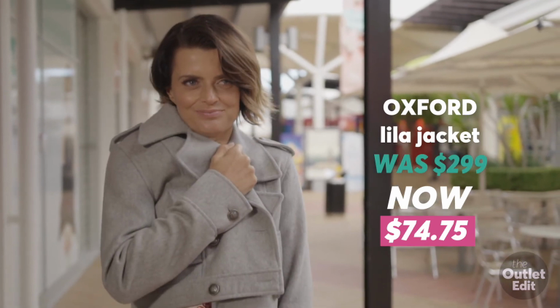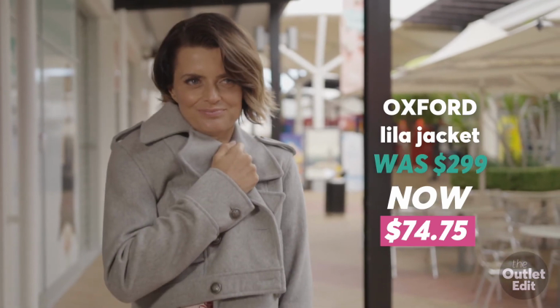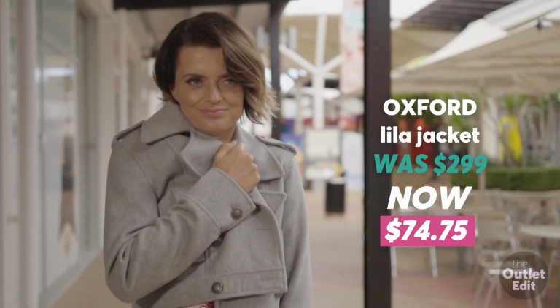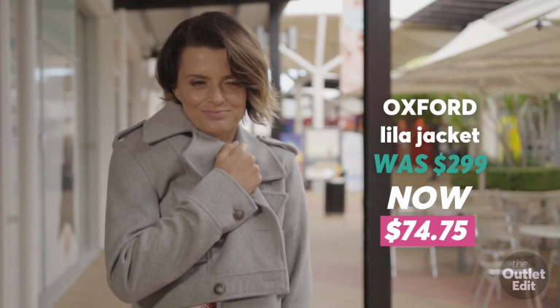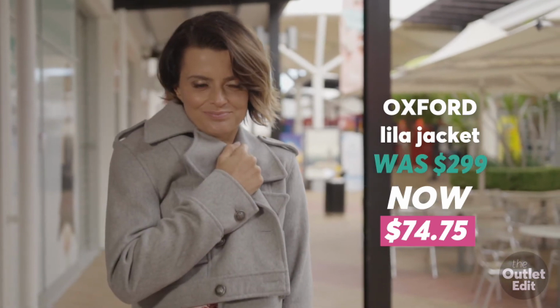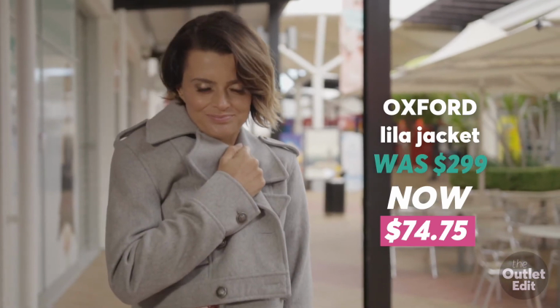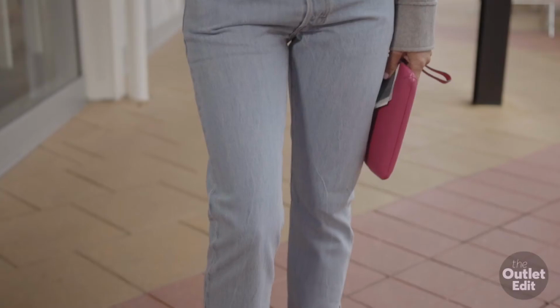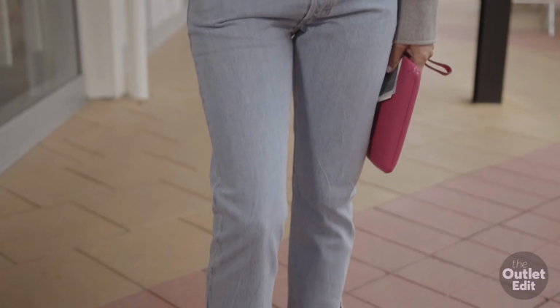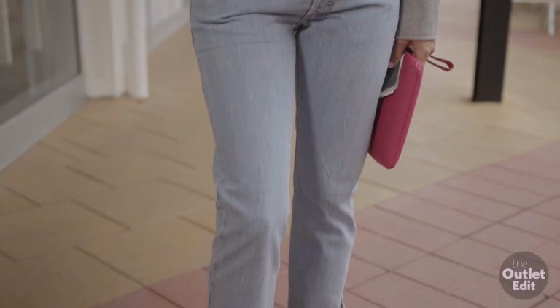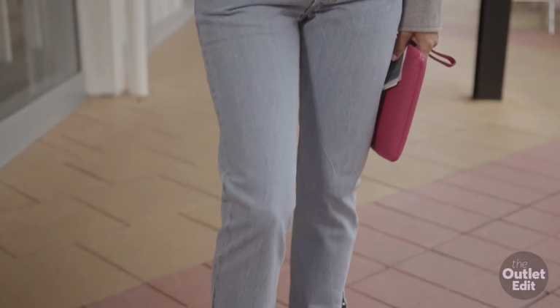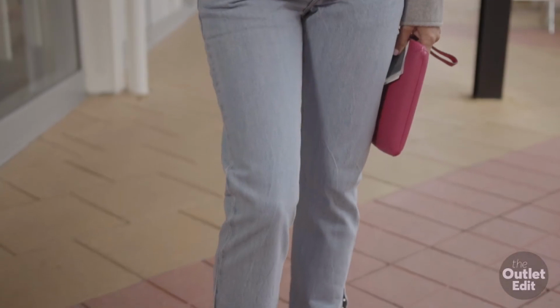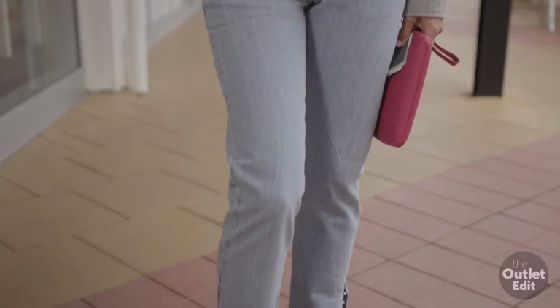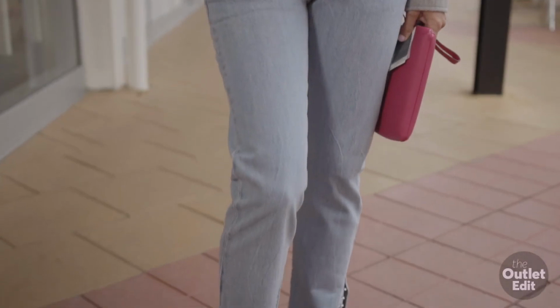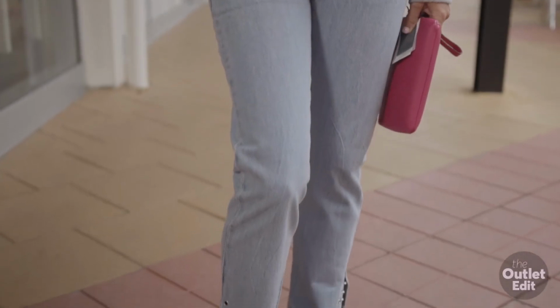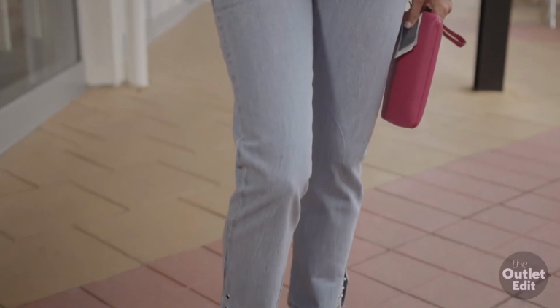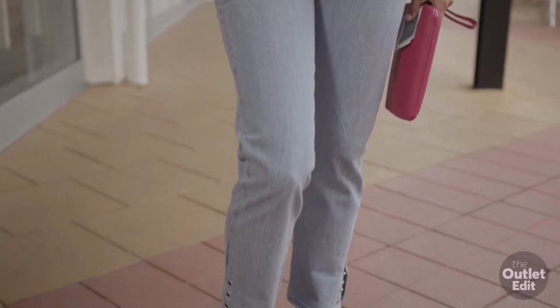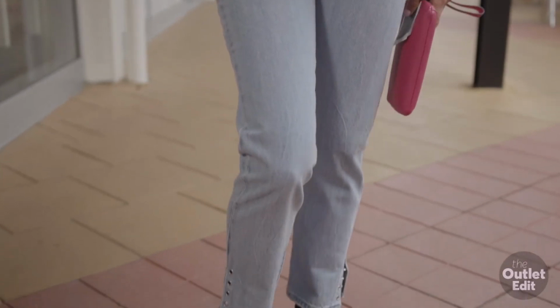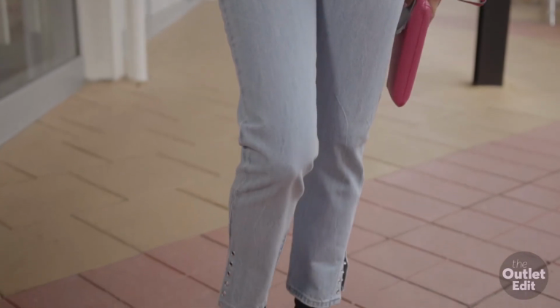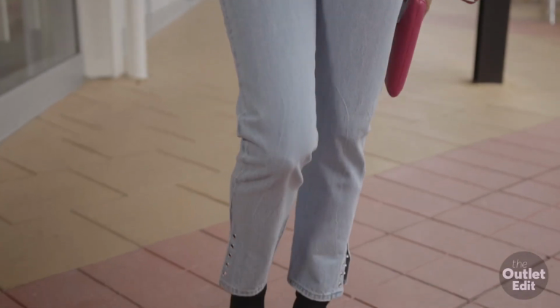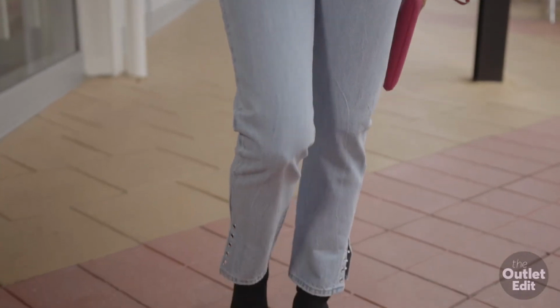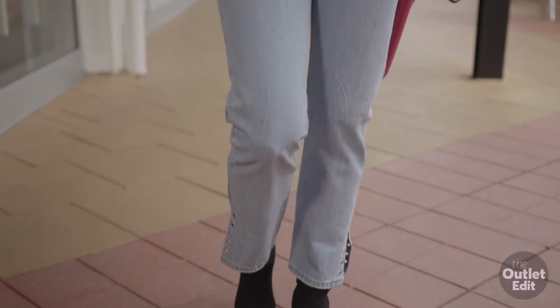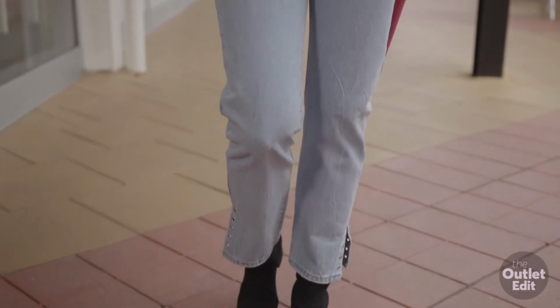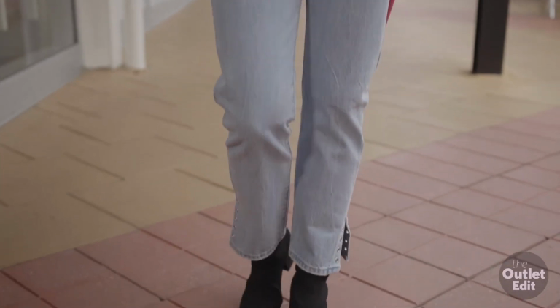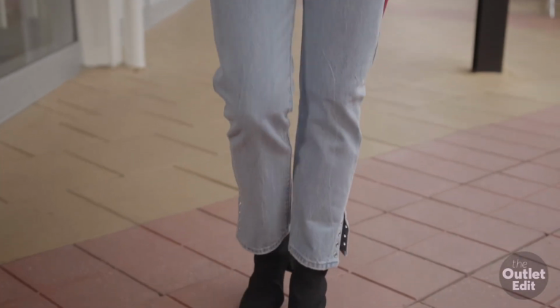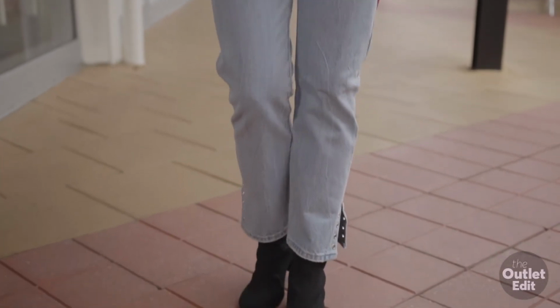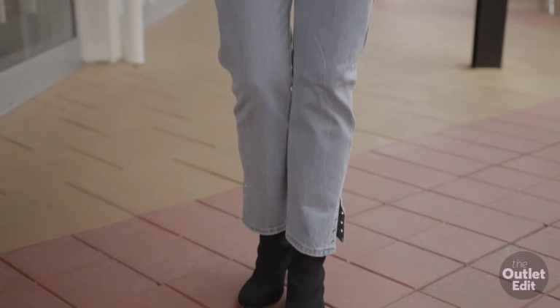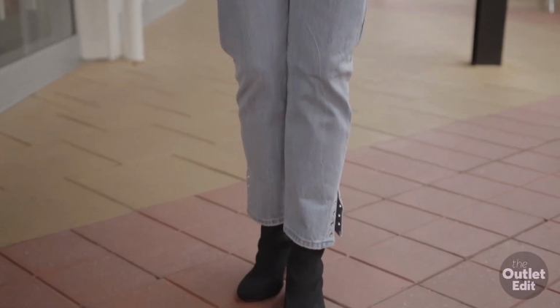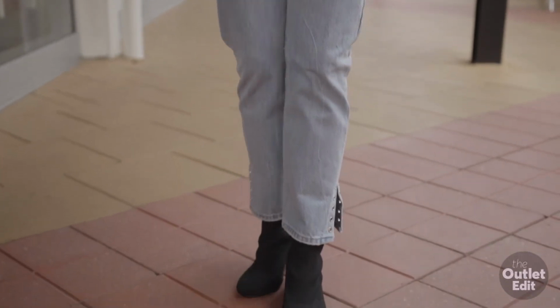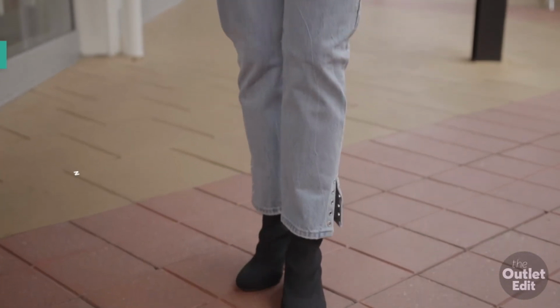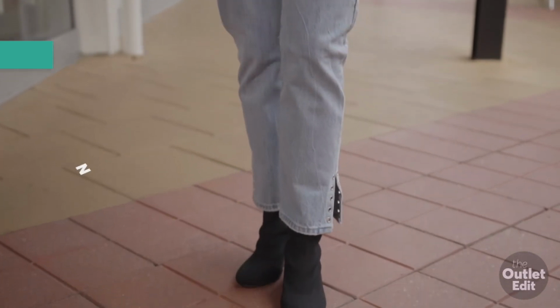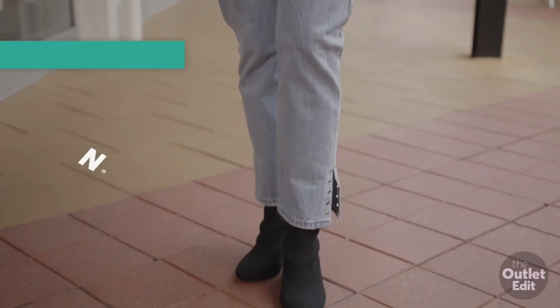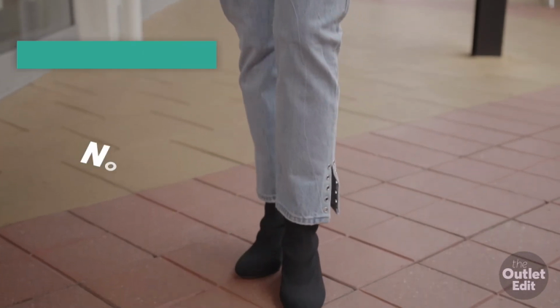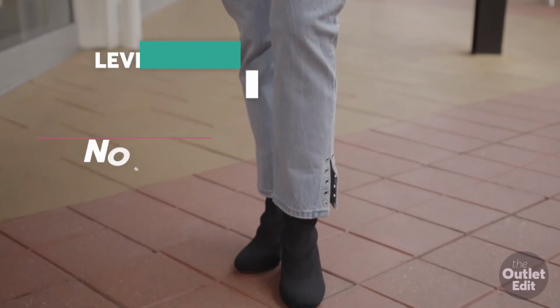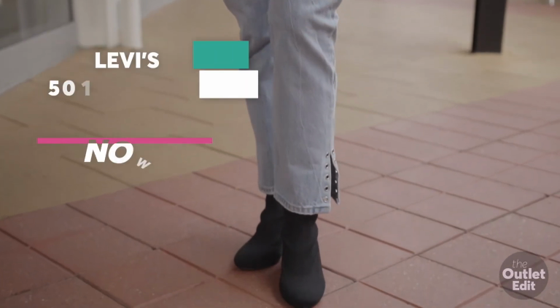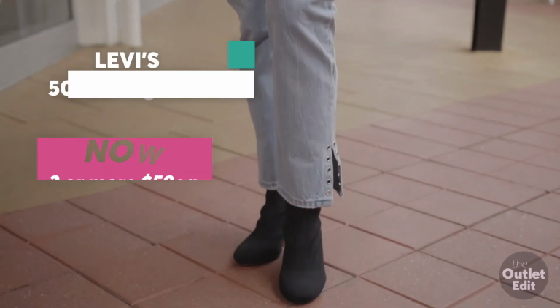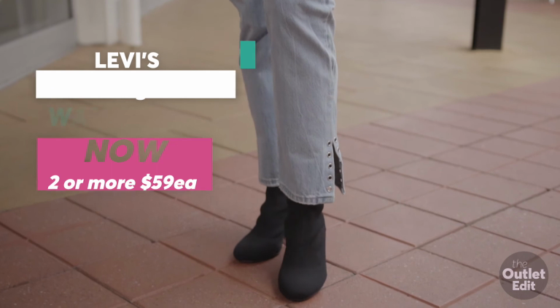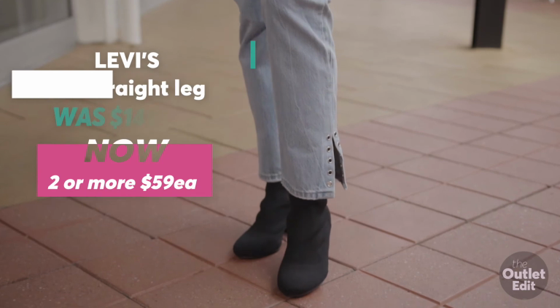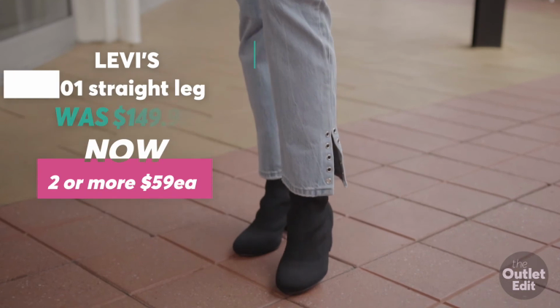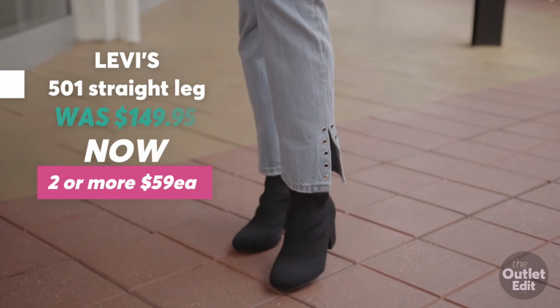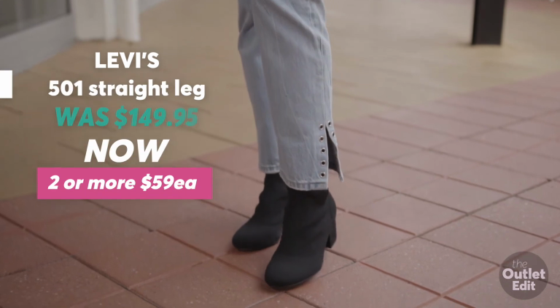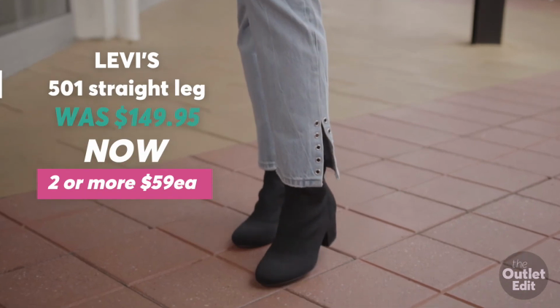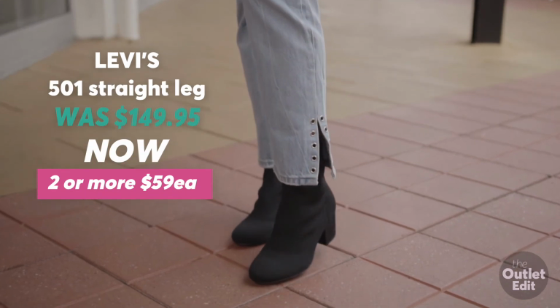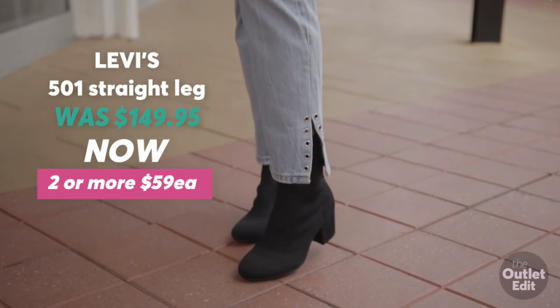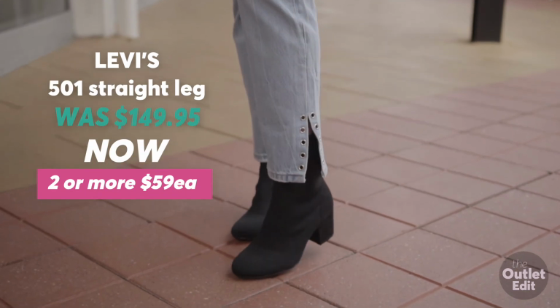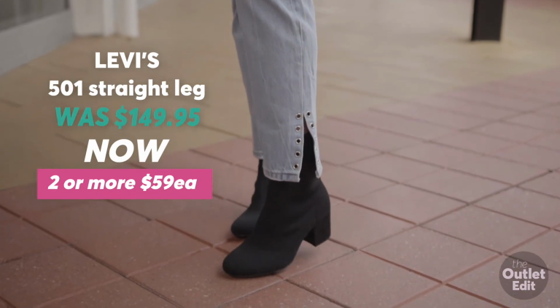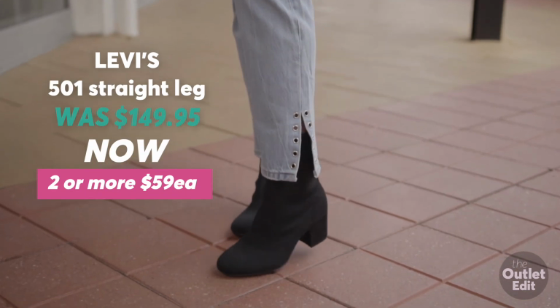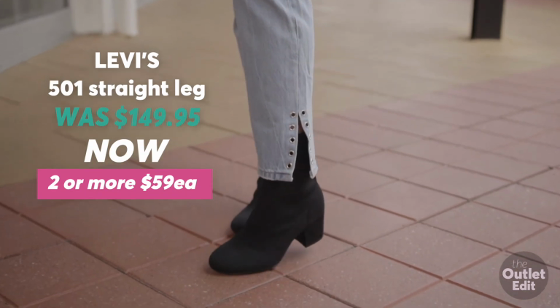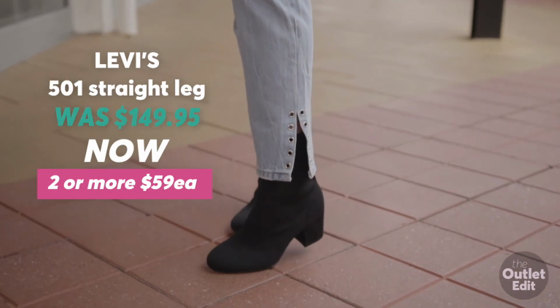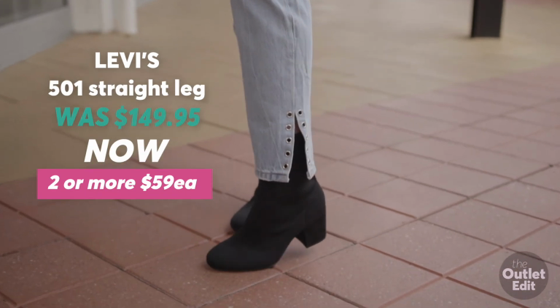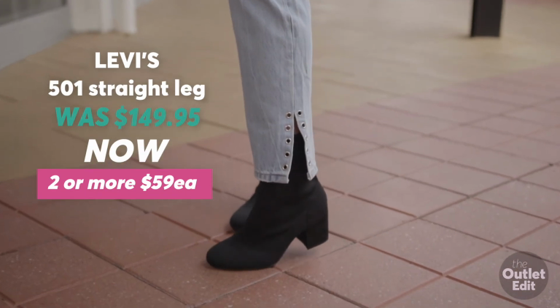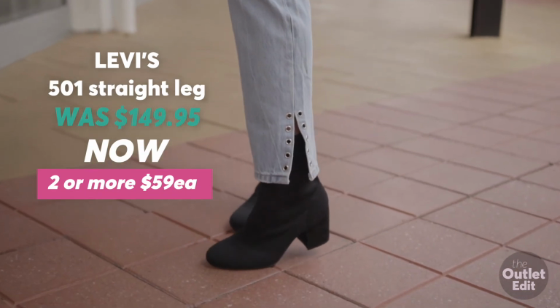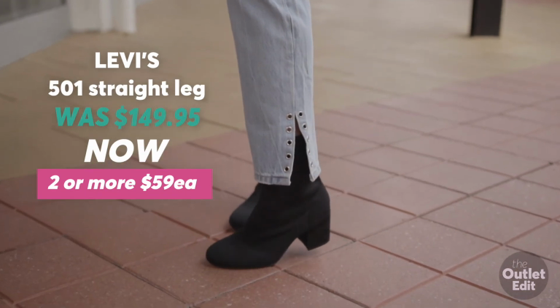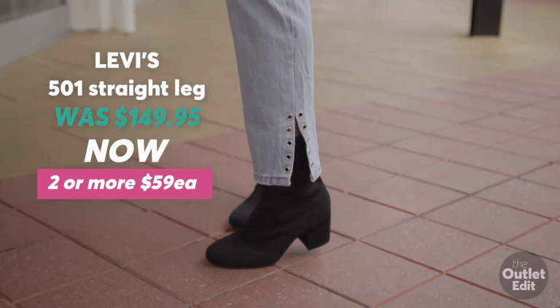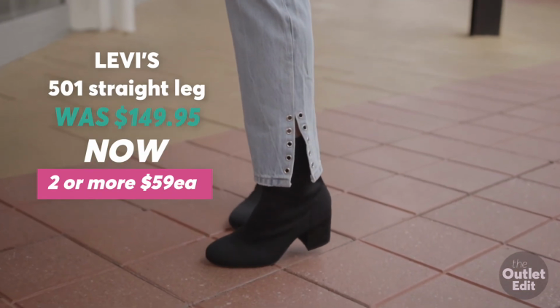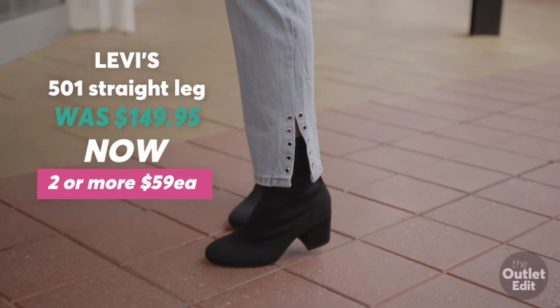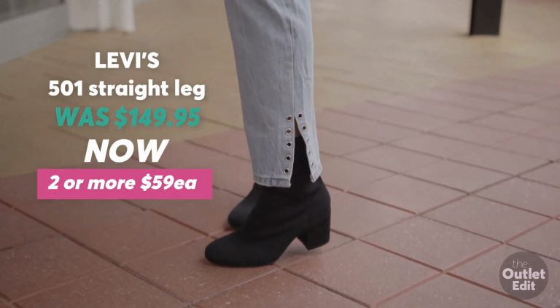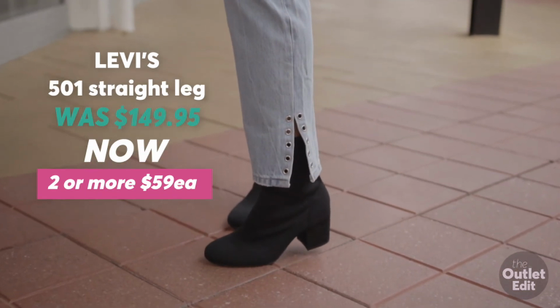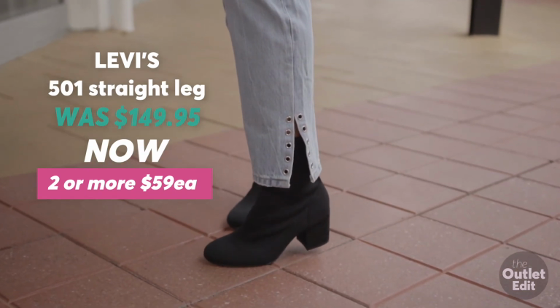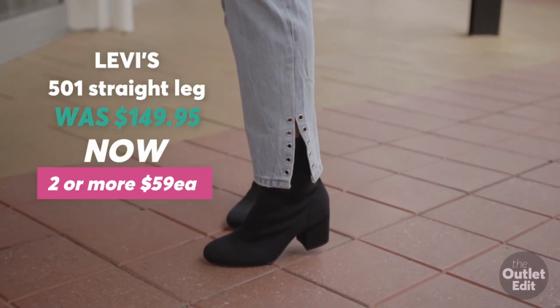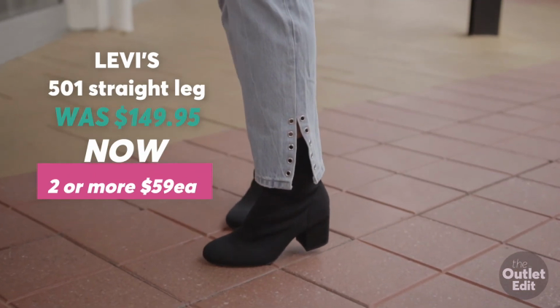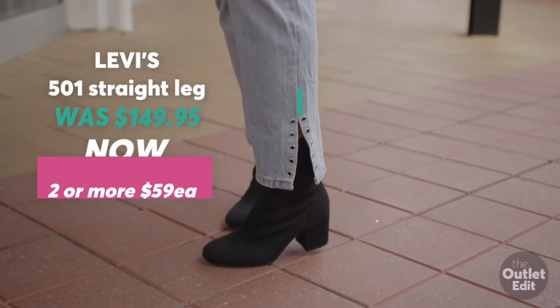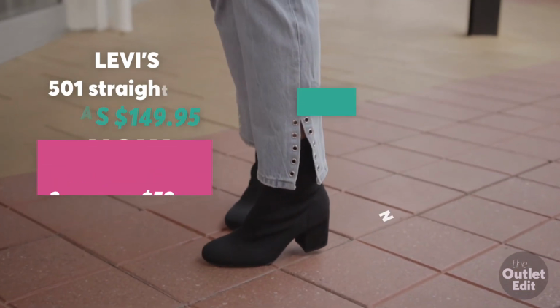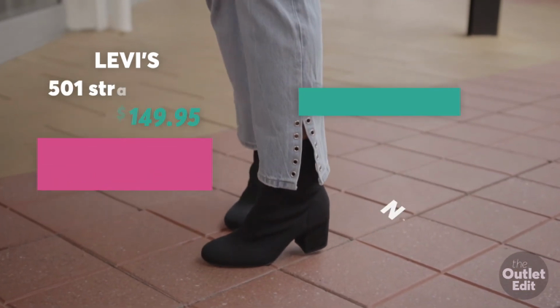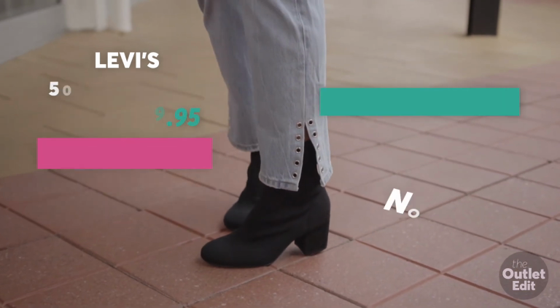Levi's classic 501s have had a makeover and I like it. Check out the hem with the split eyelet detail.